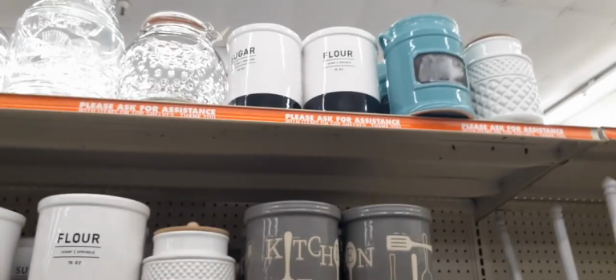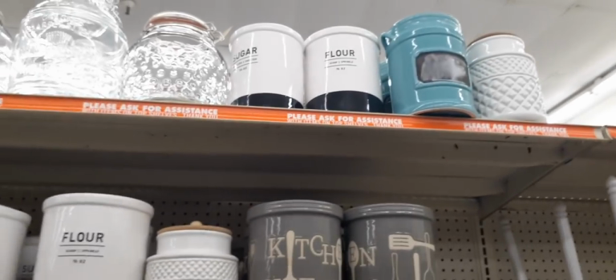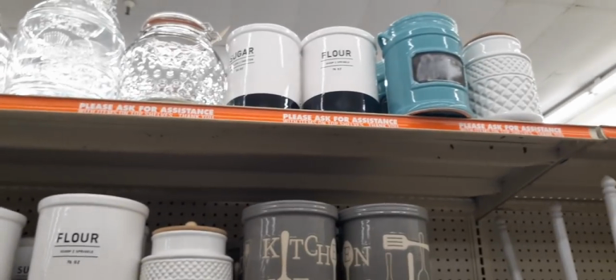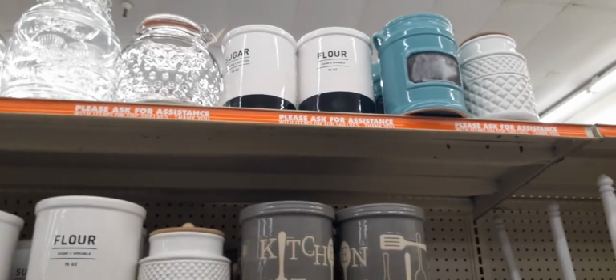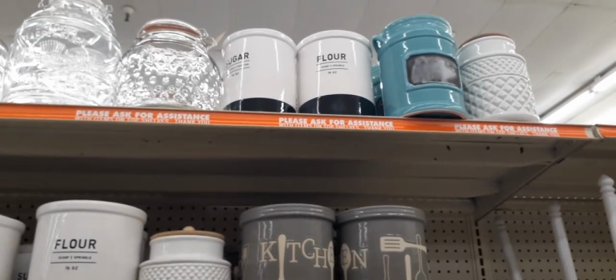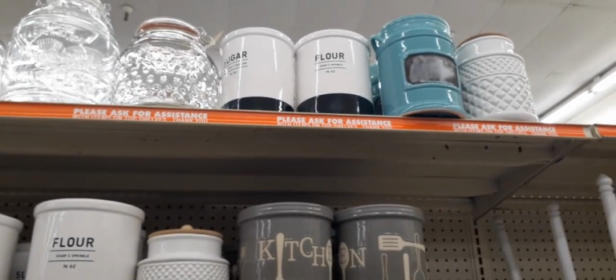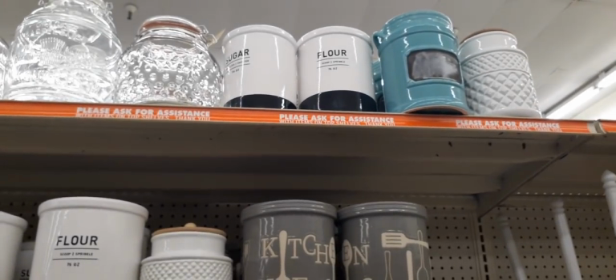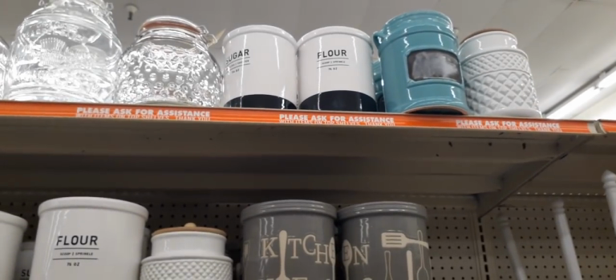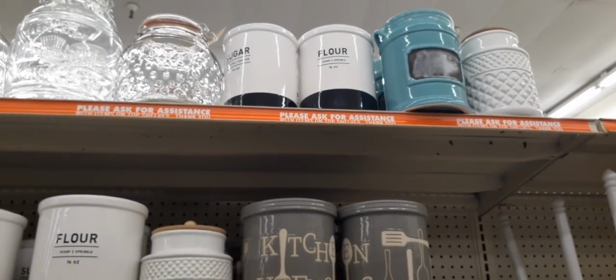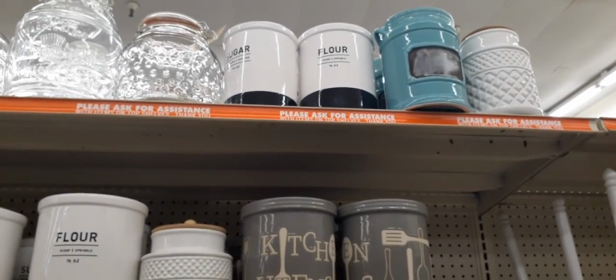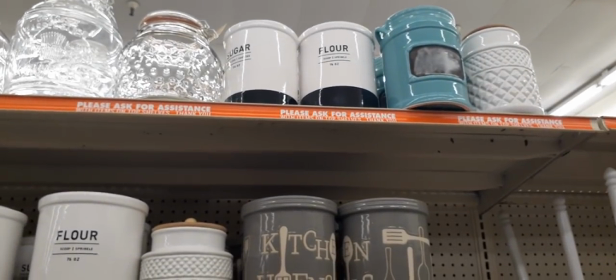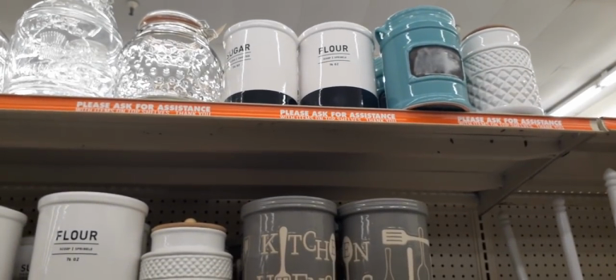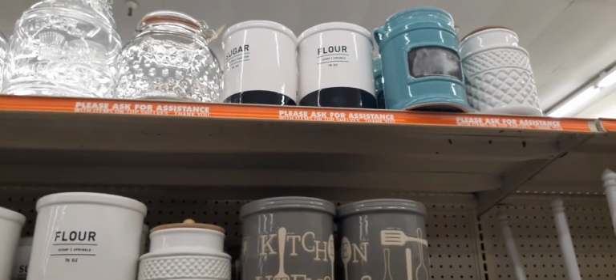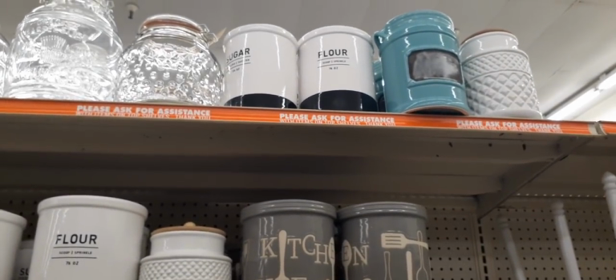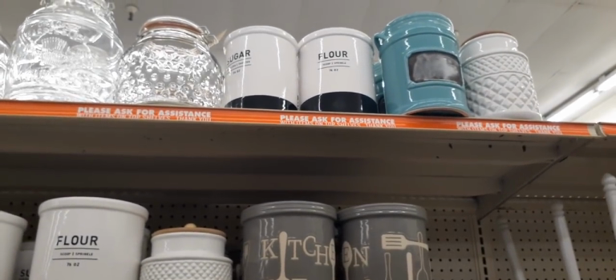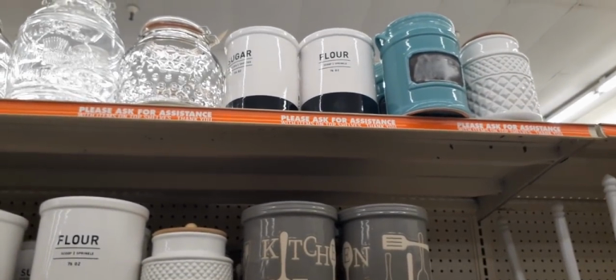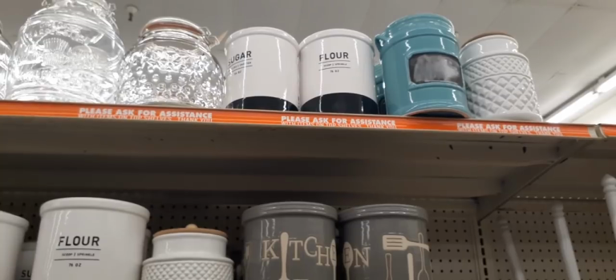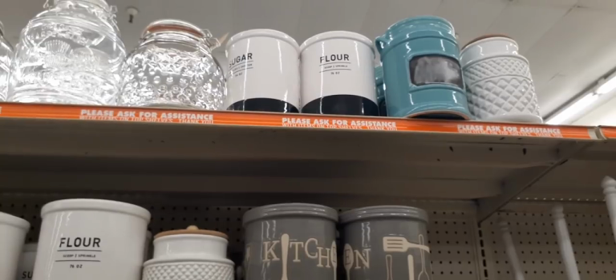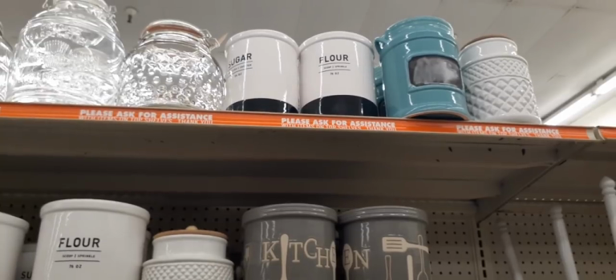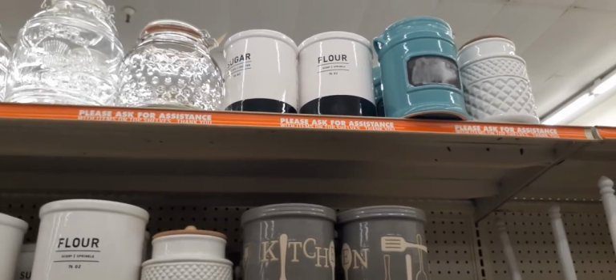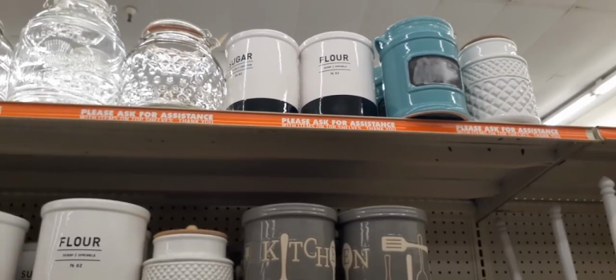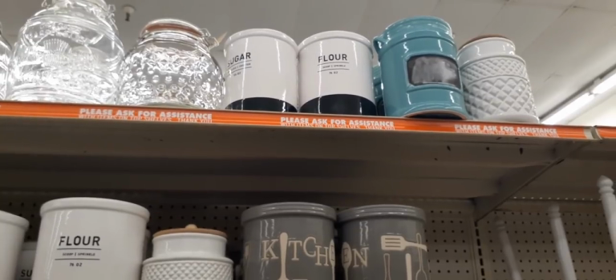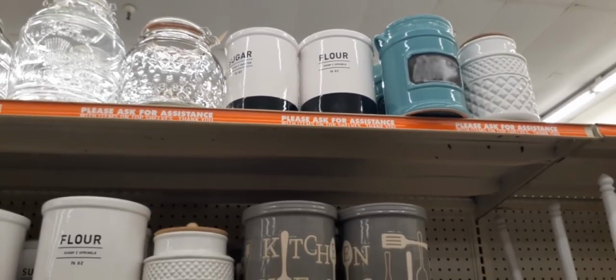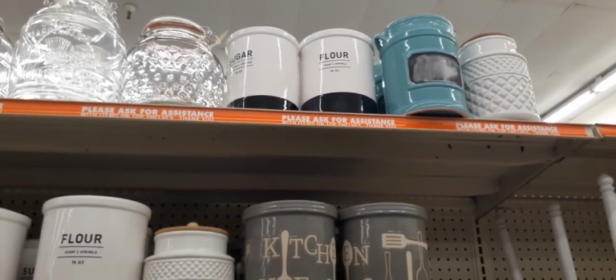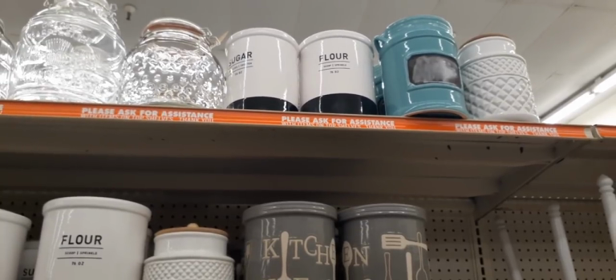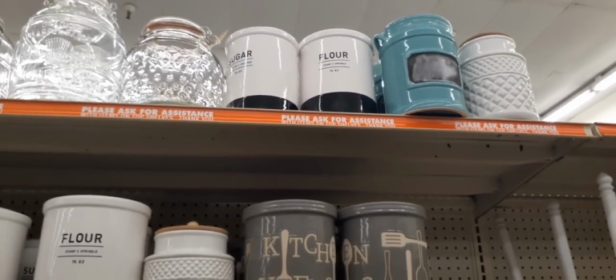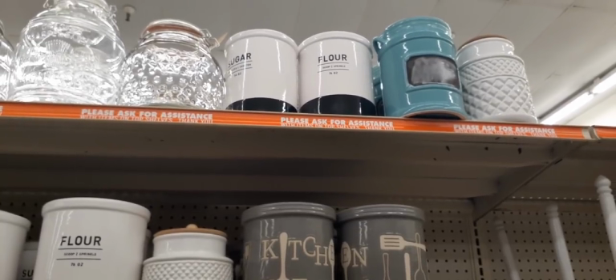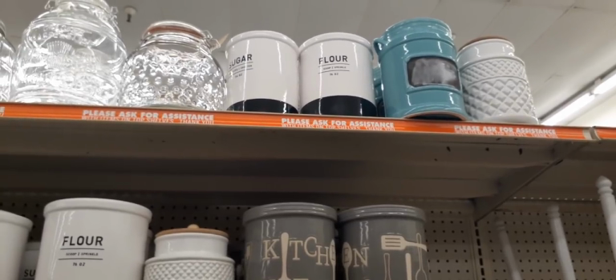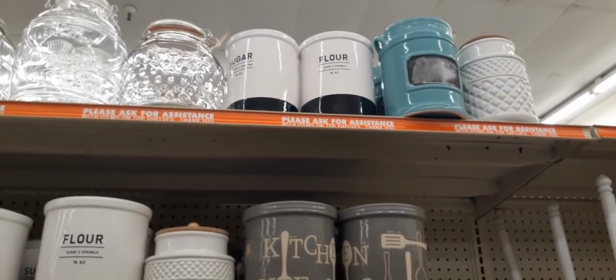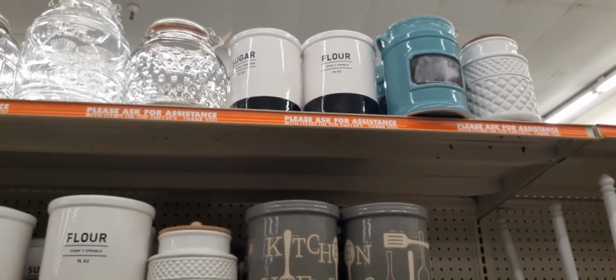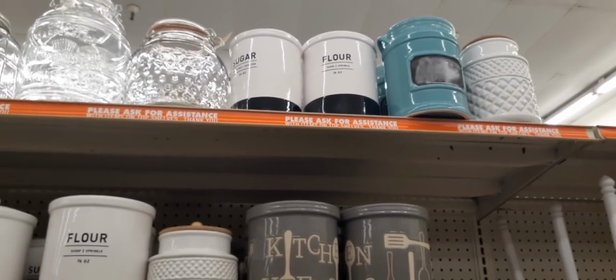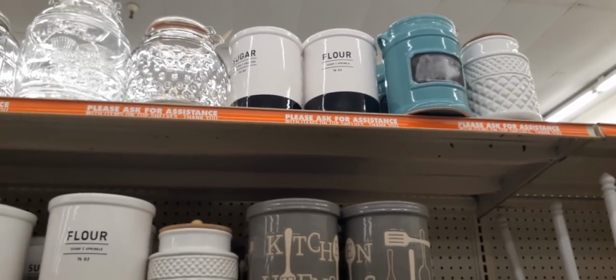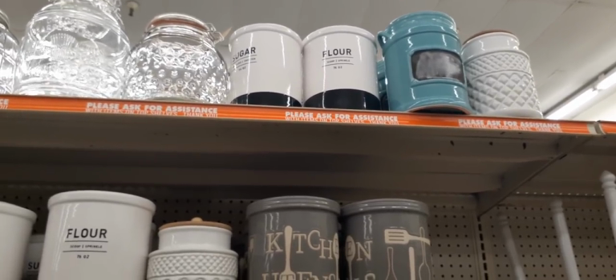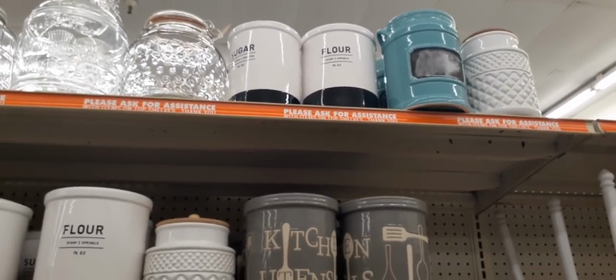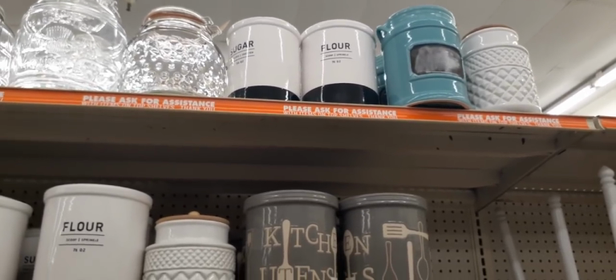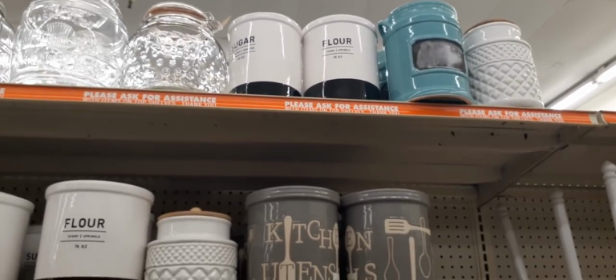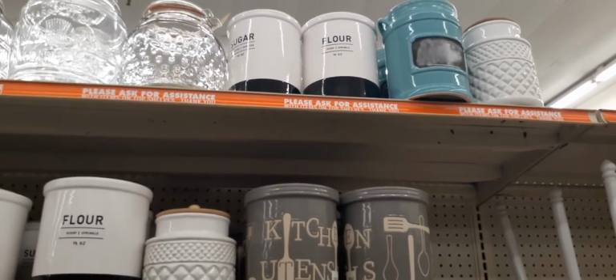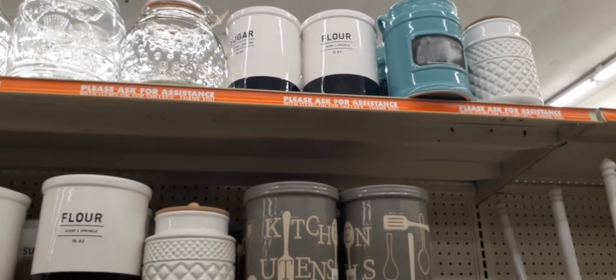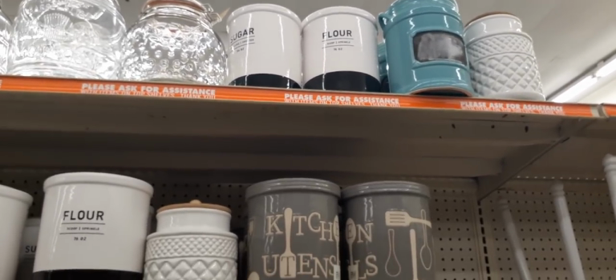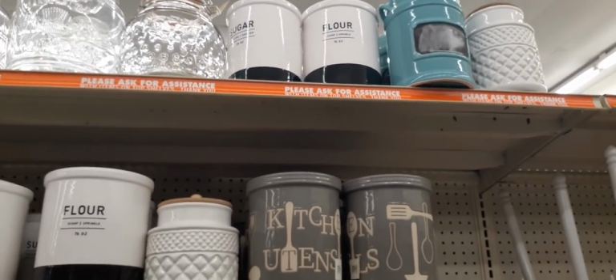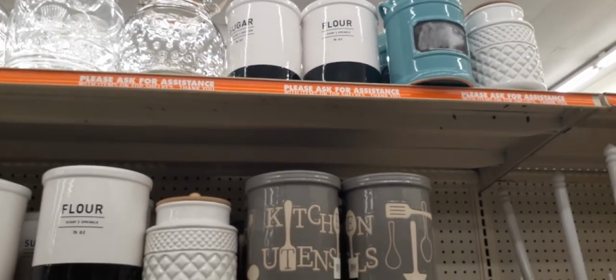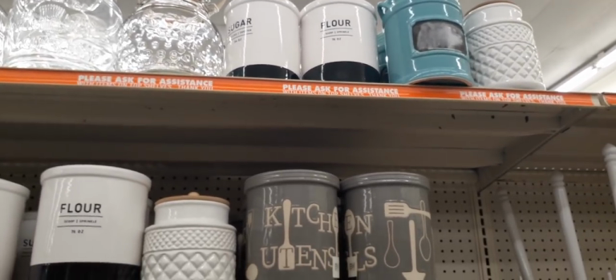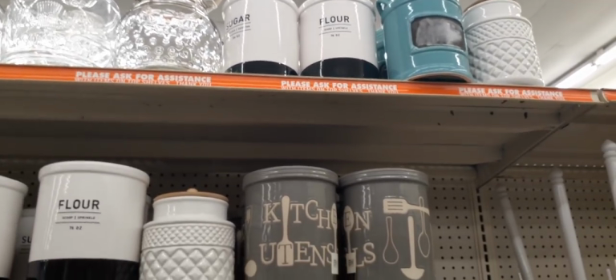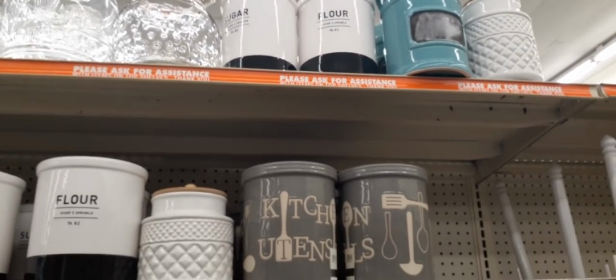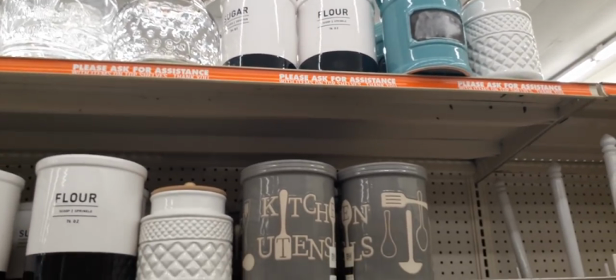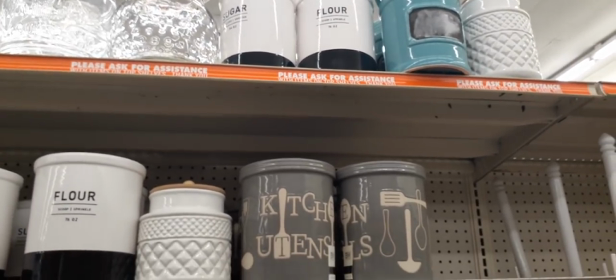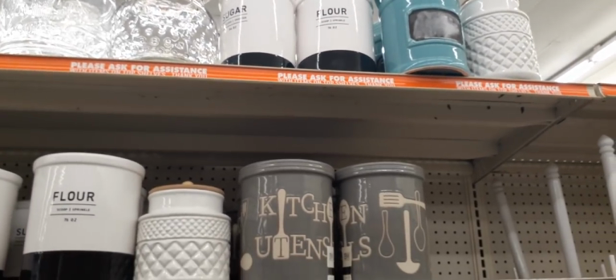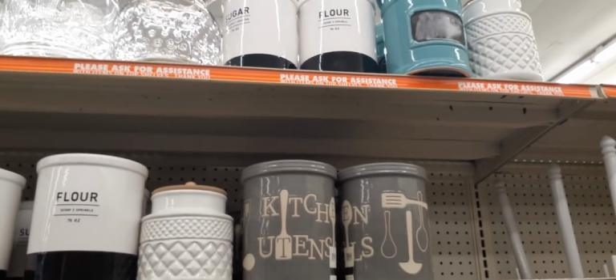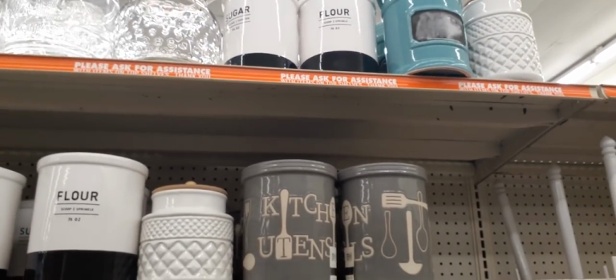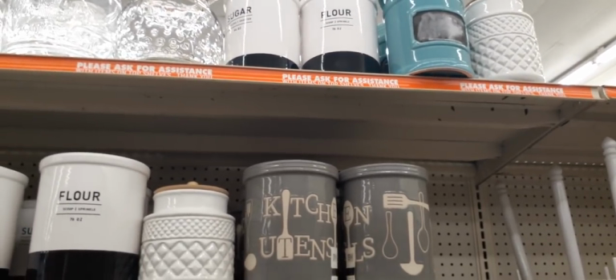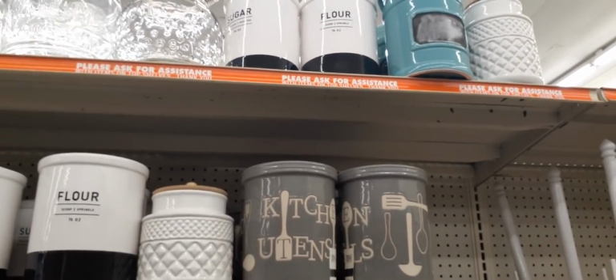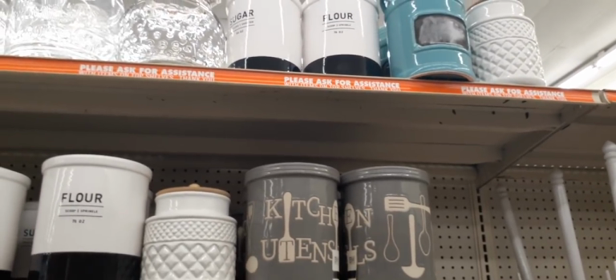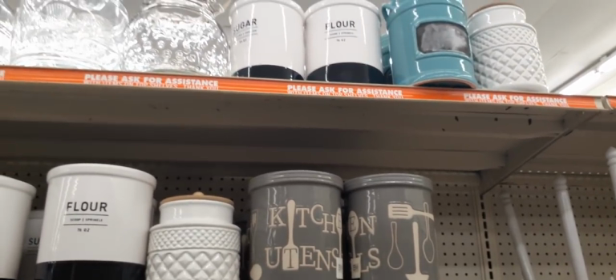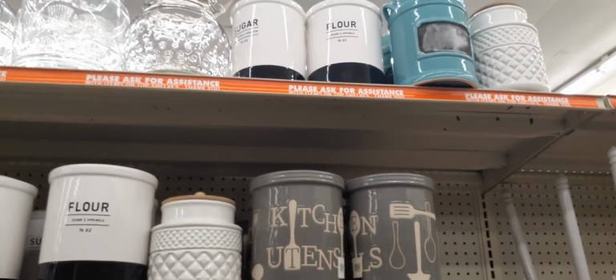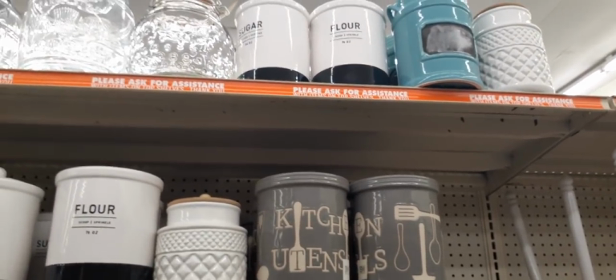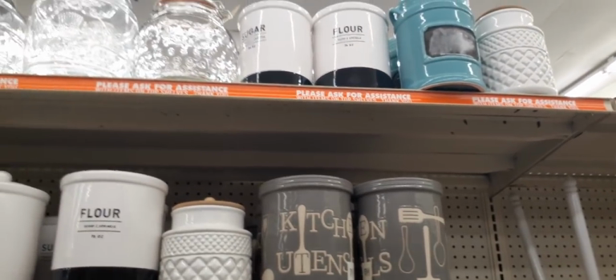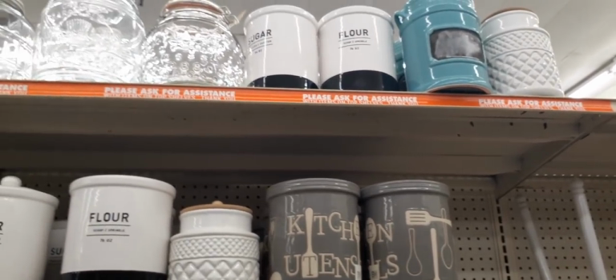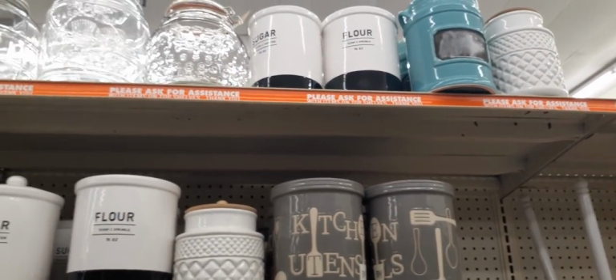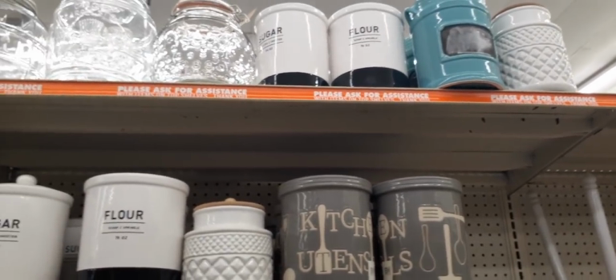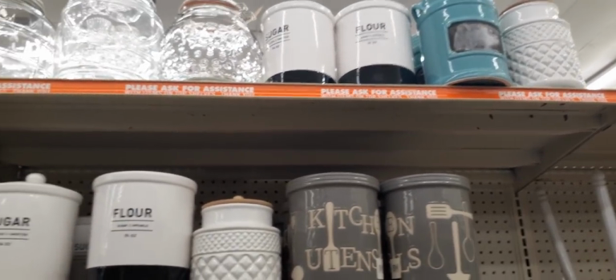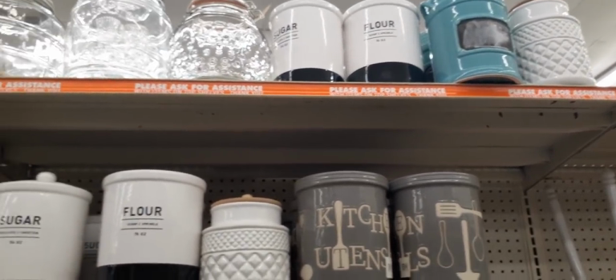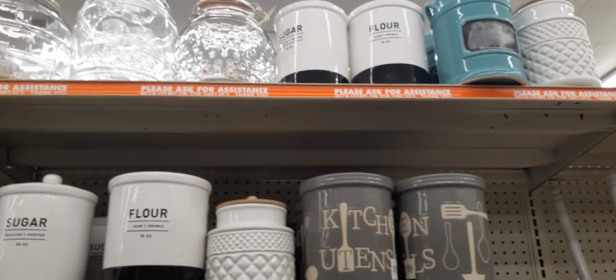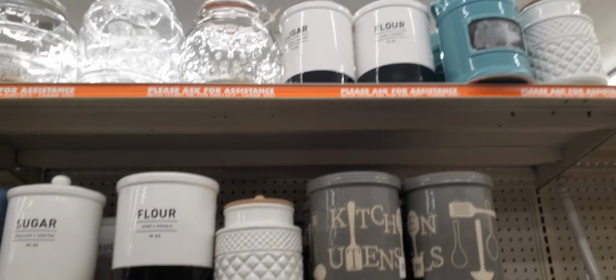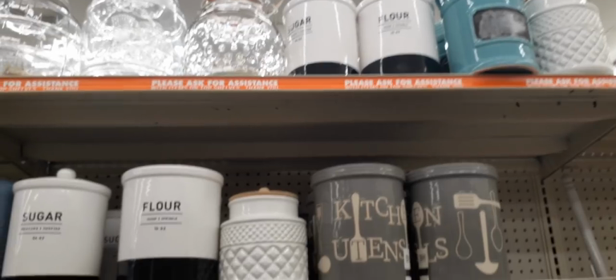They also have the teal treat holders with the chalkboard as well, and those are going to be $8.00.